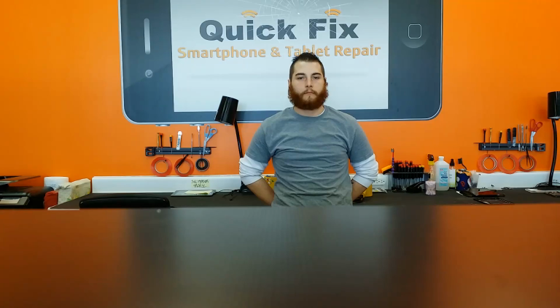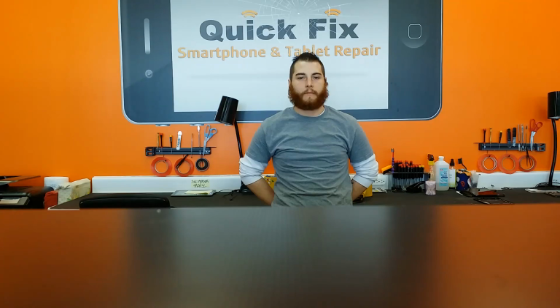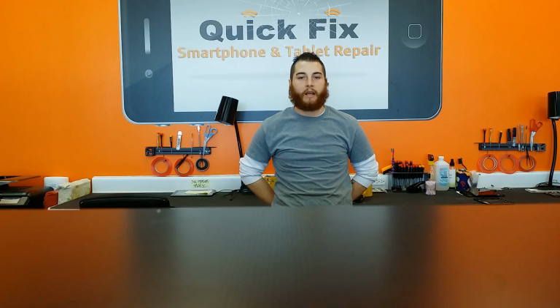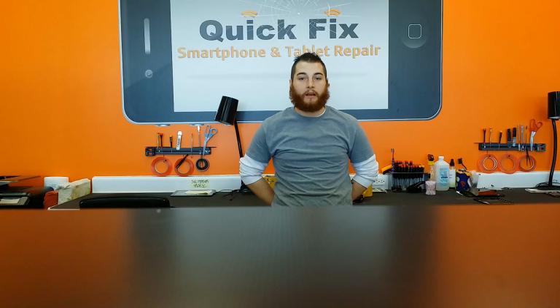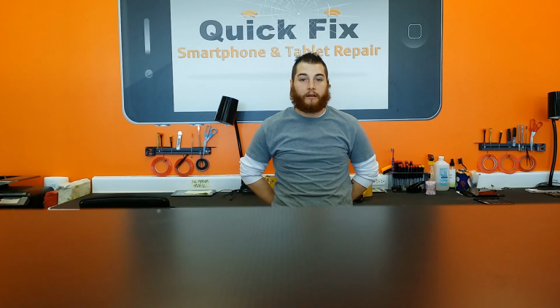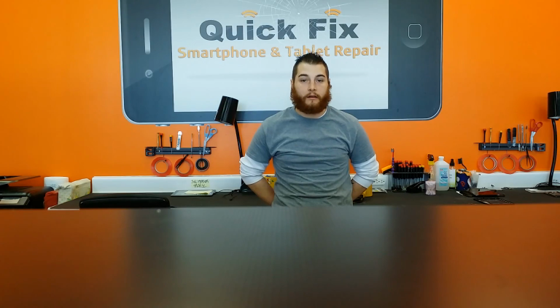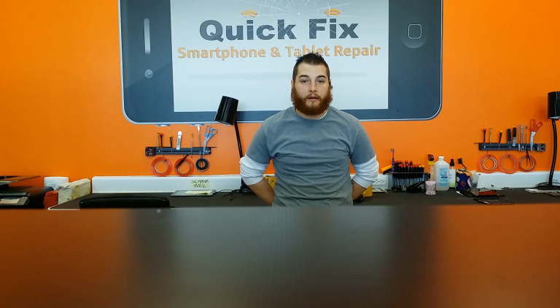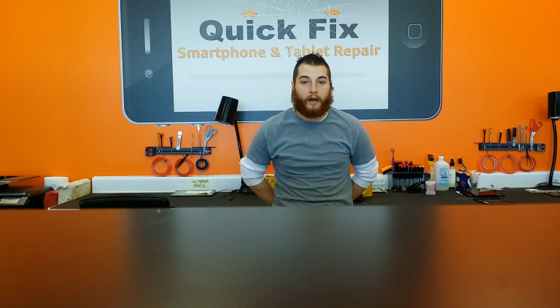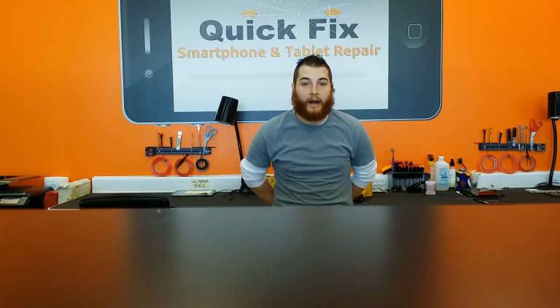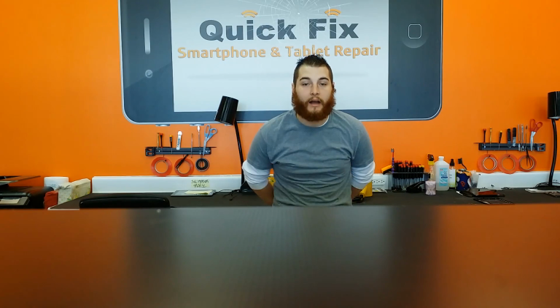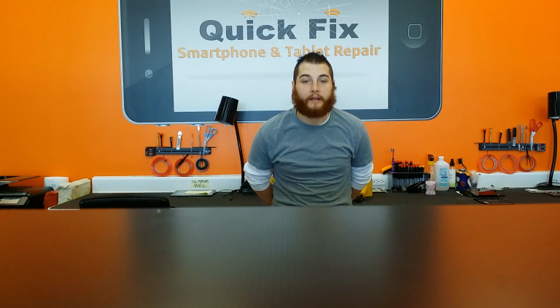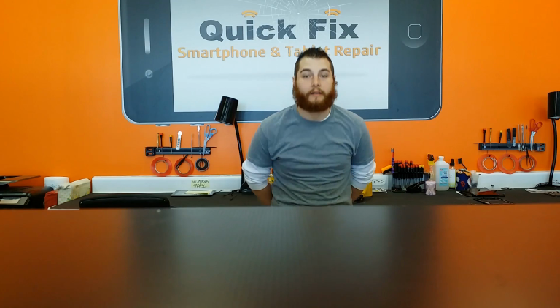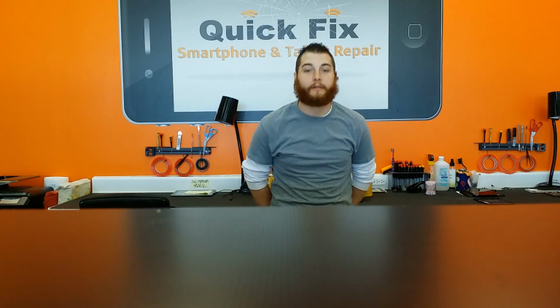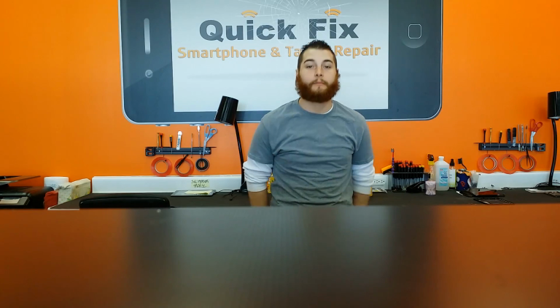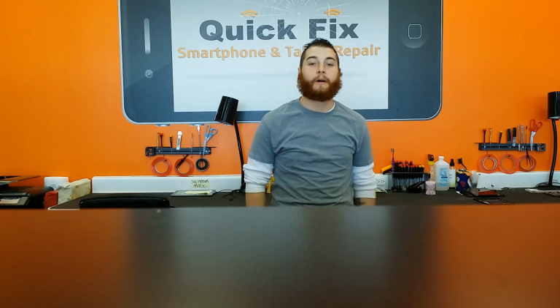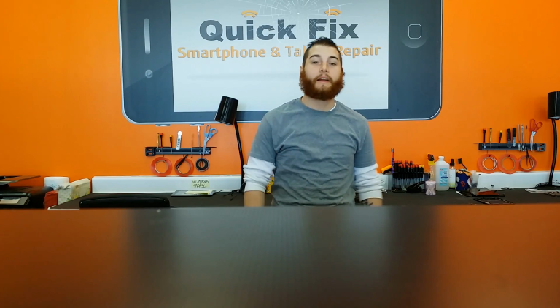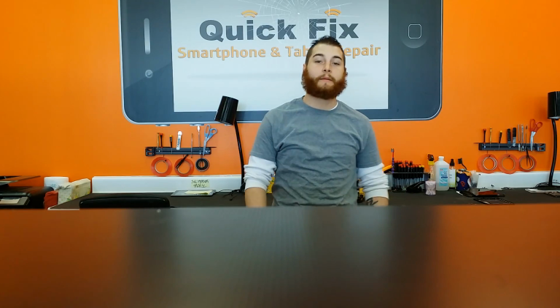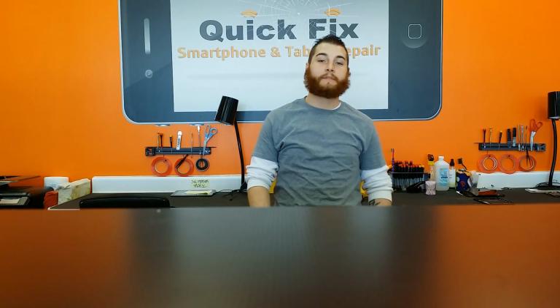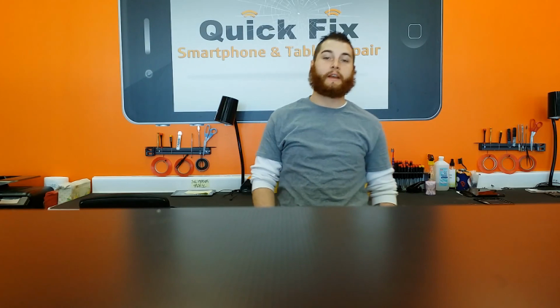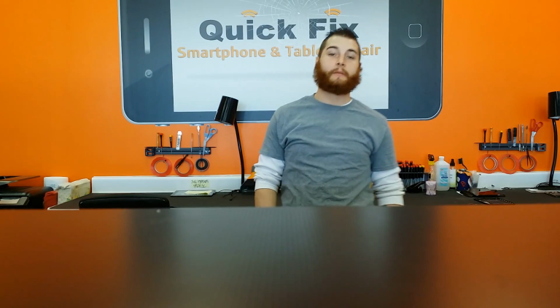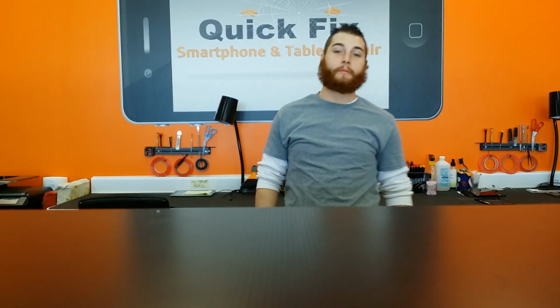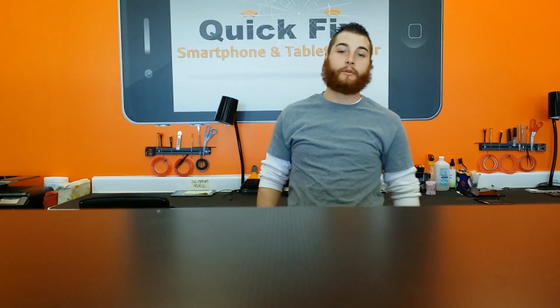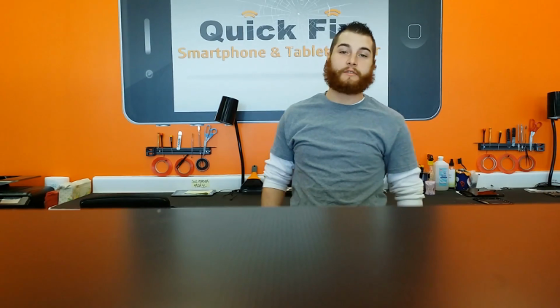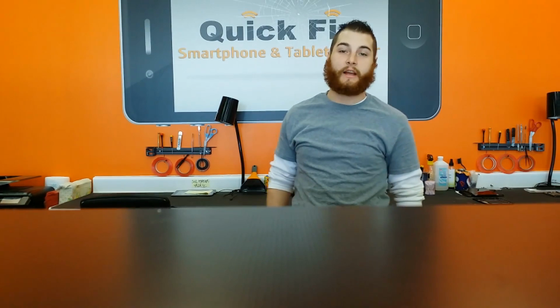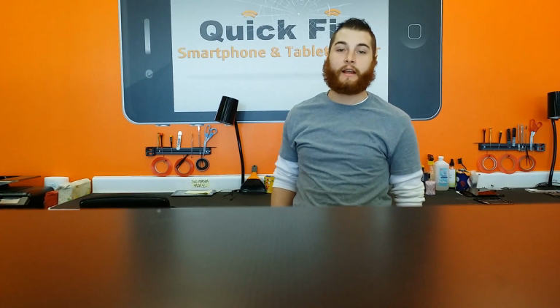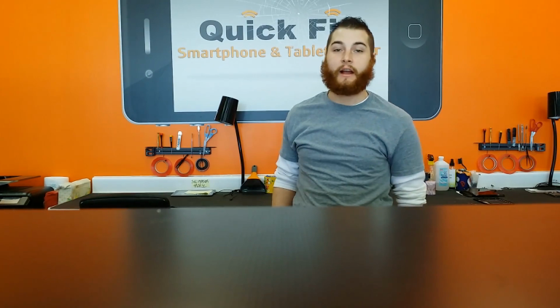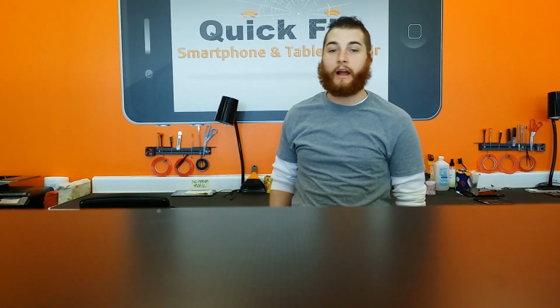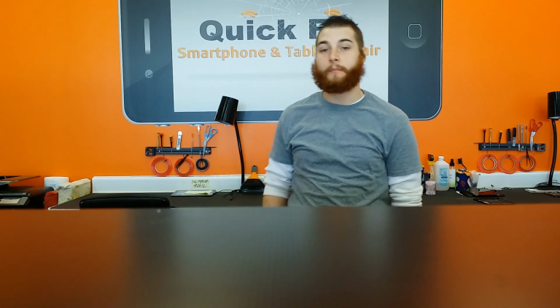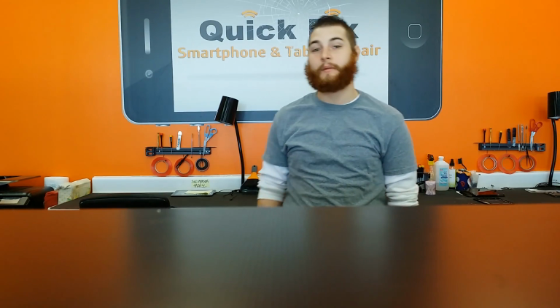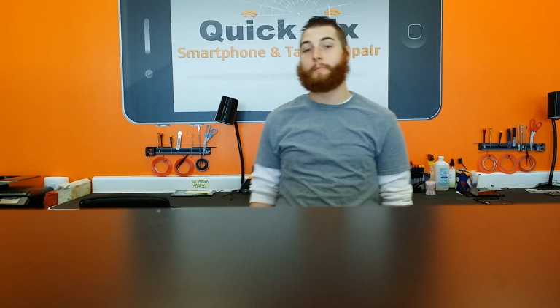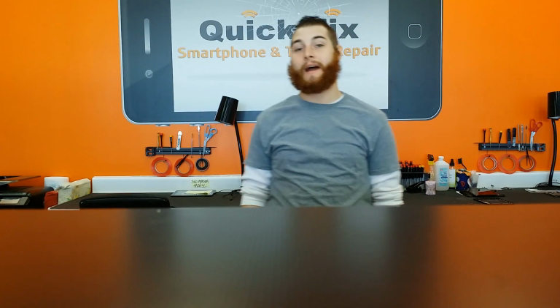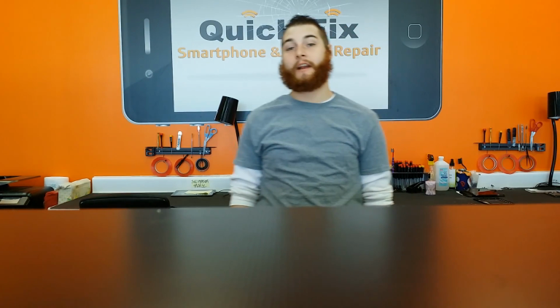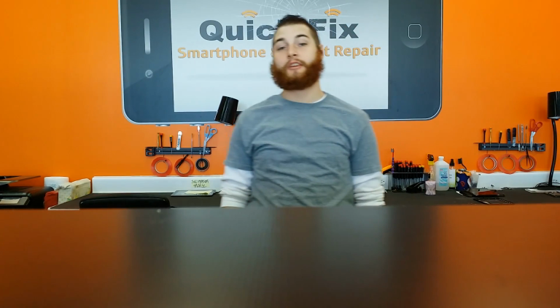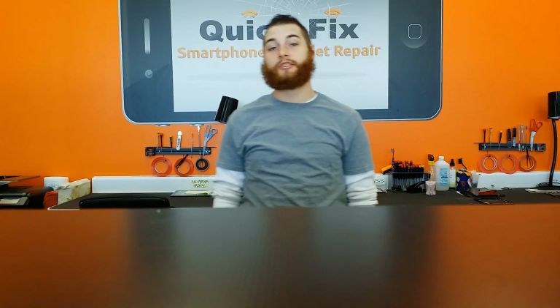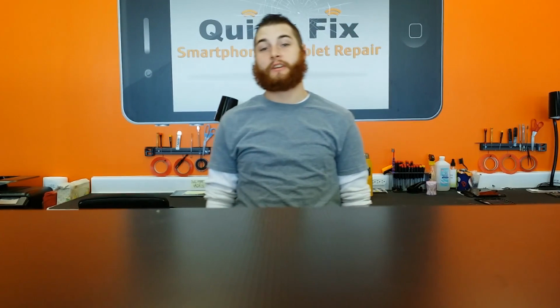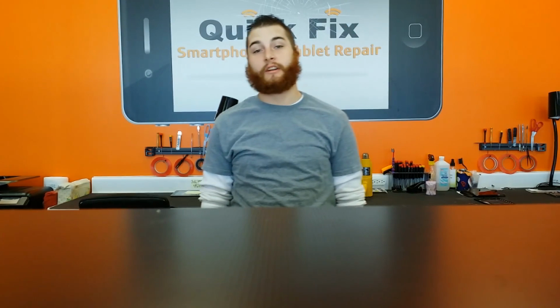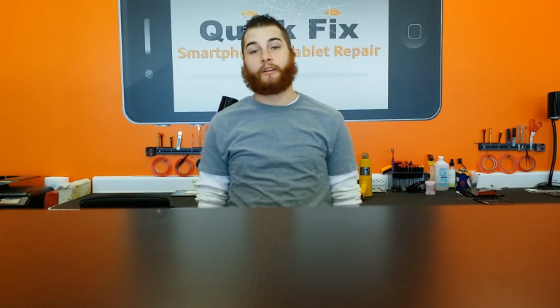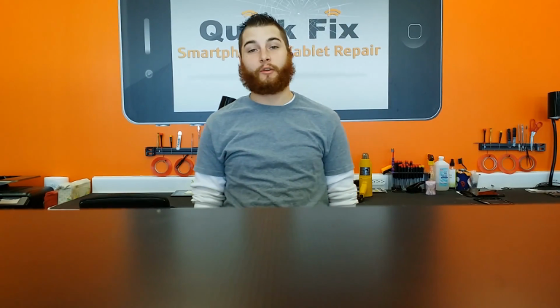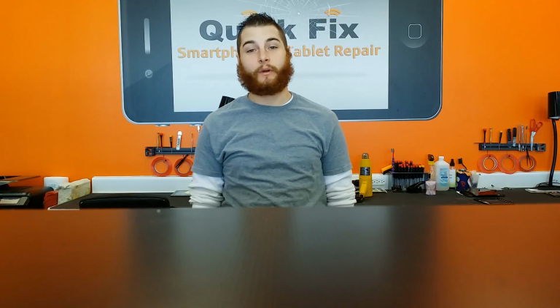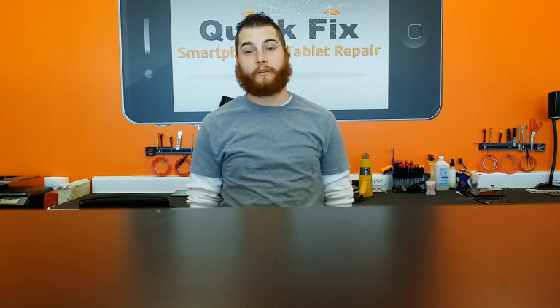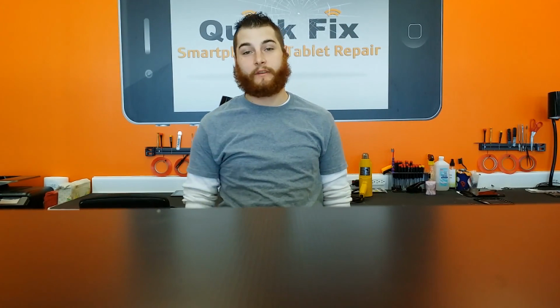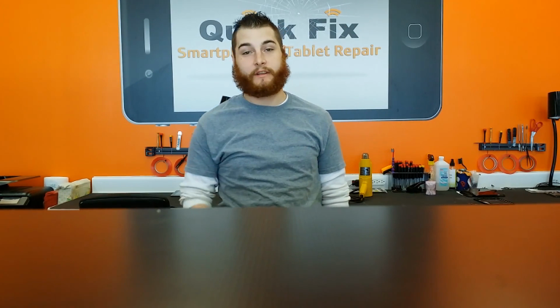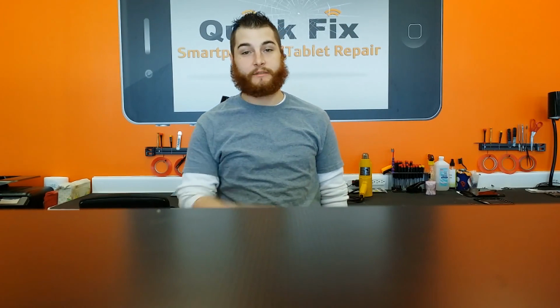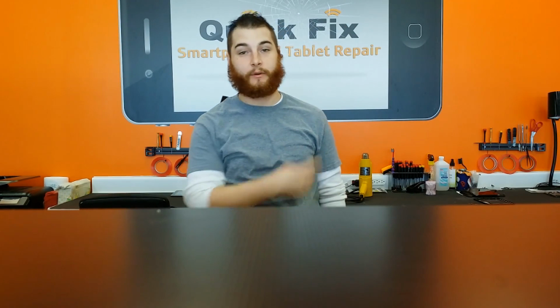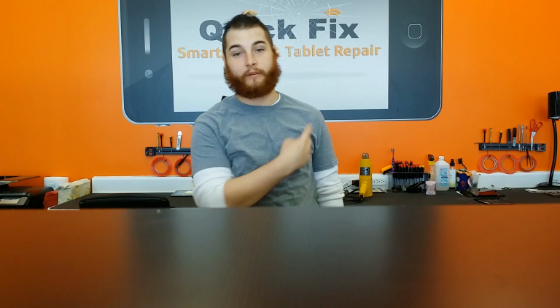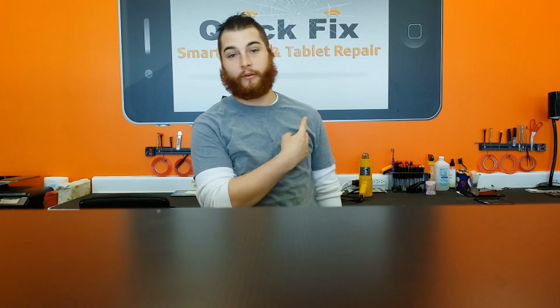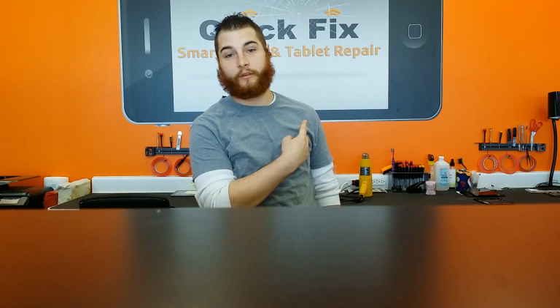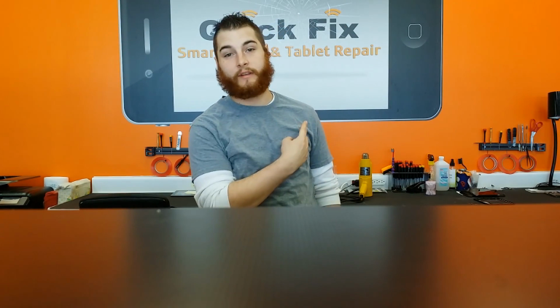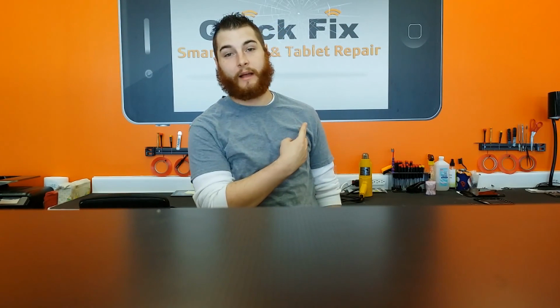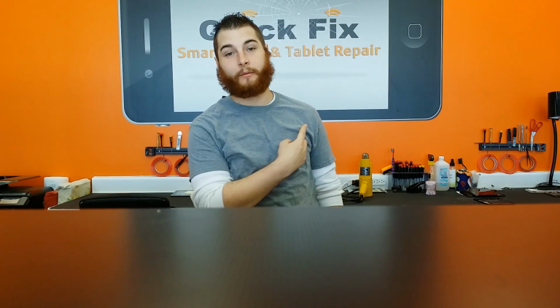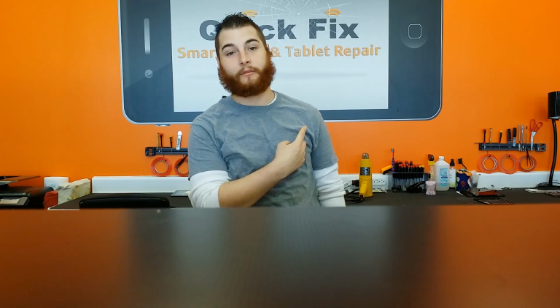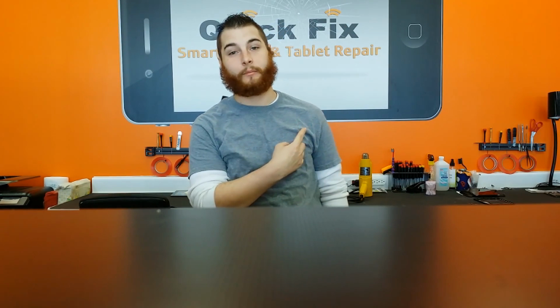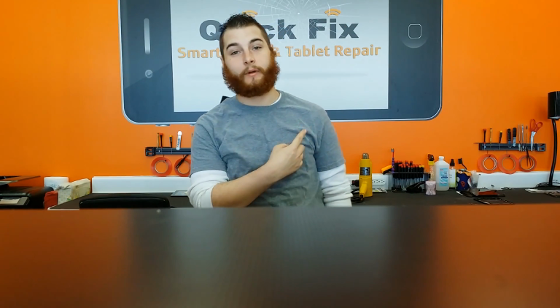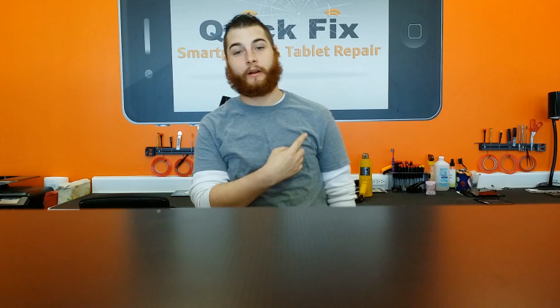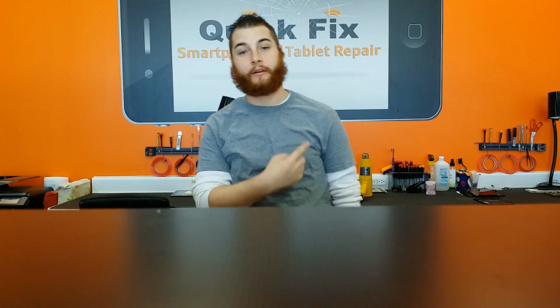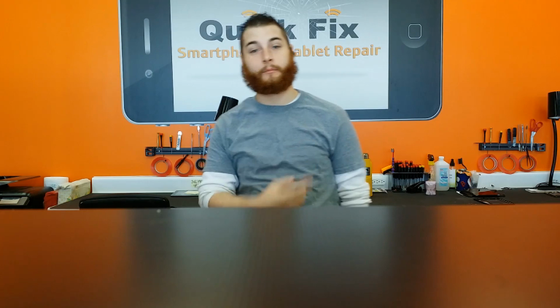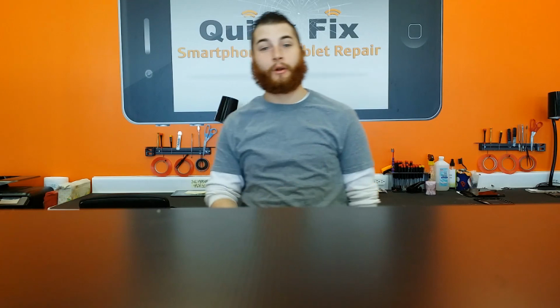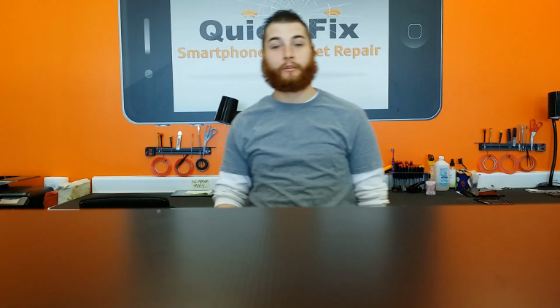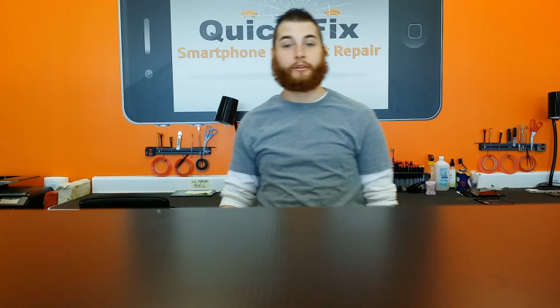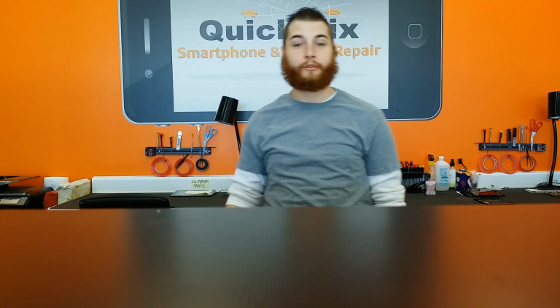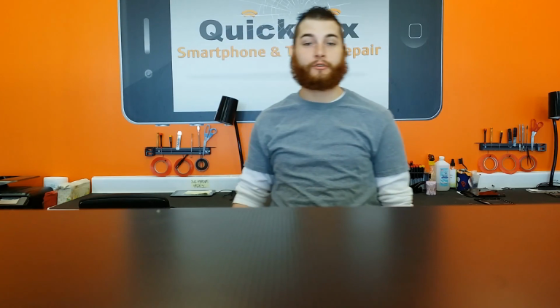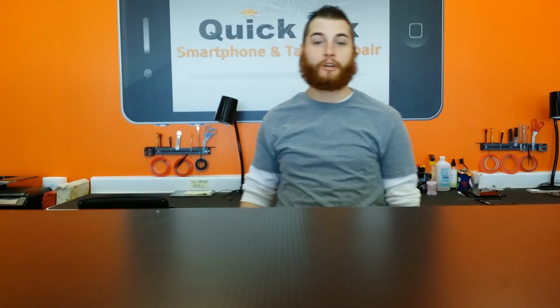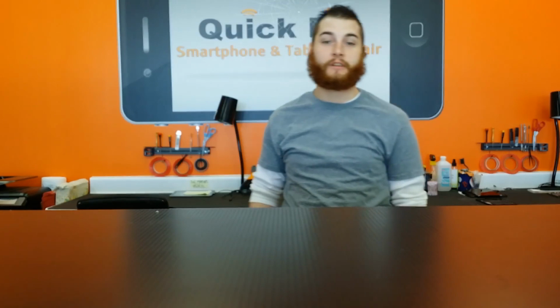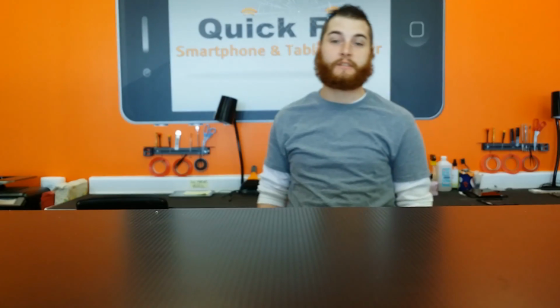Hi, my name is Ken Bozak. I'm the manager here at Quick Fix Smartphone and Tablet Repair in Berlin, New Jersey.